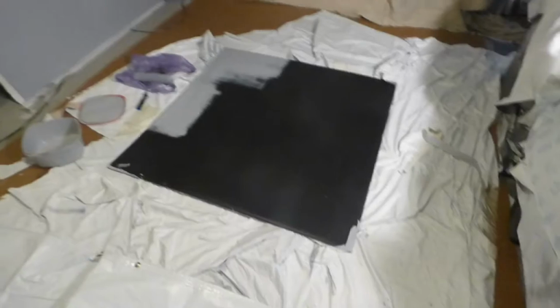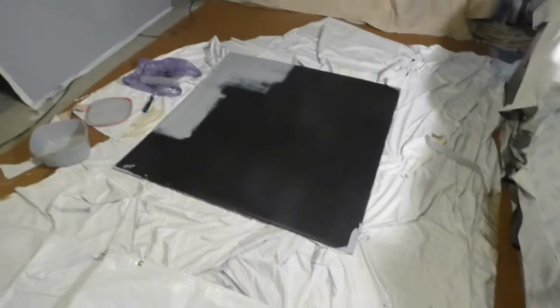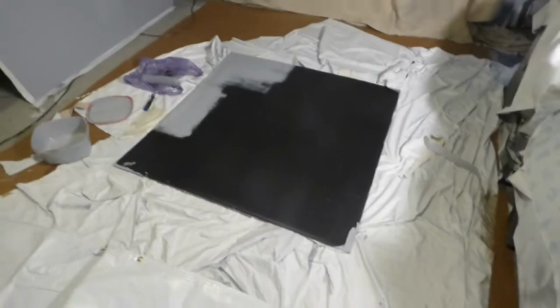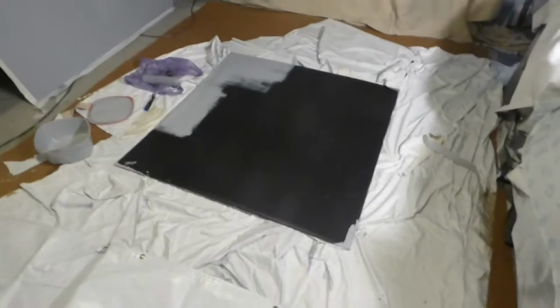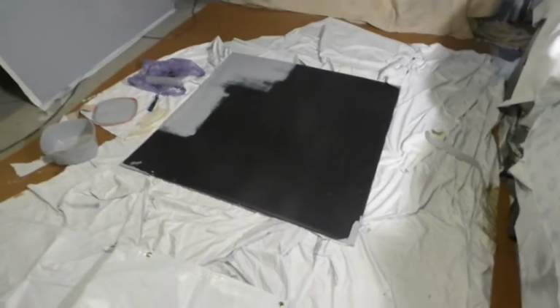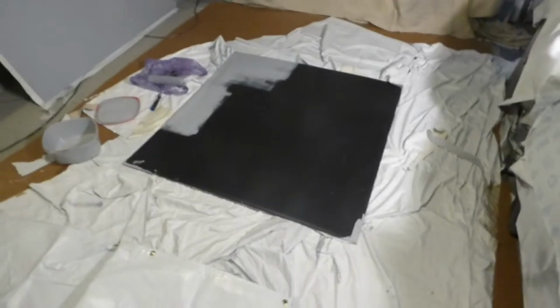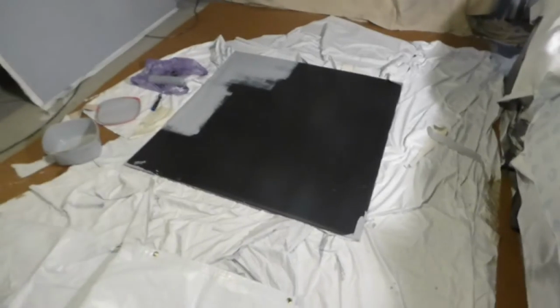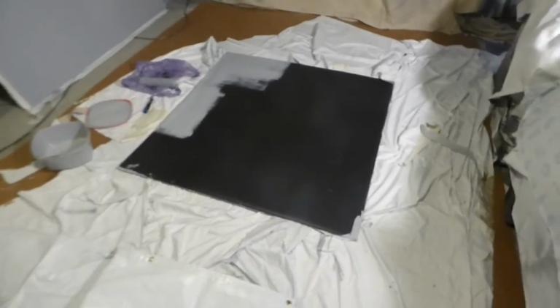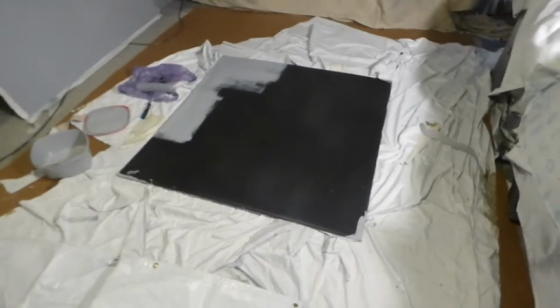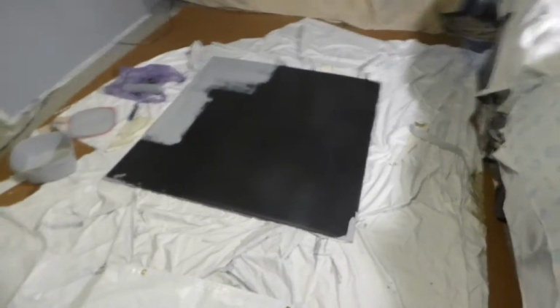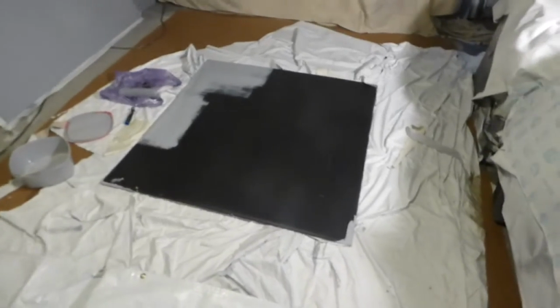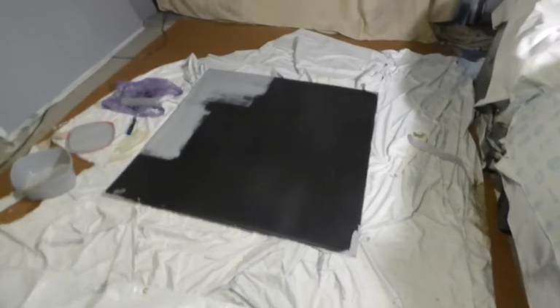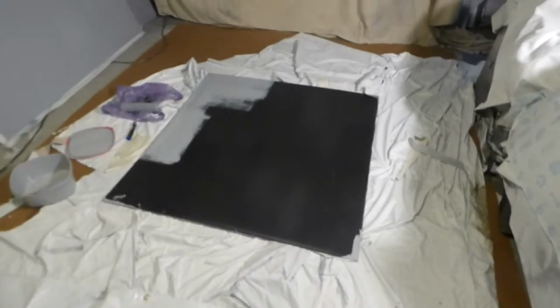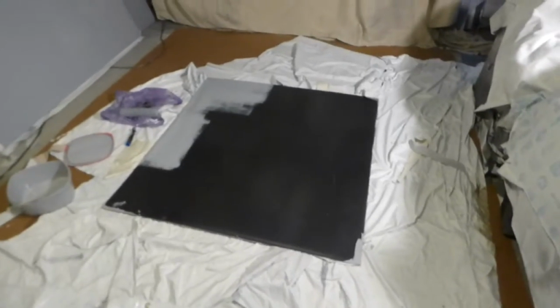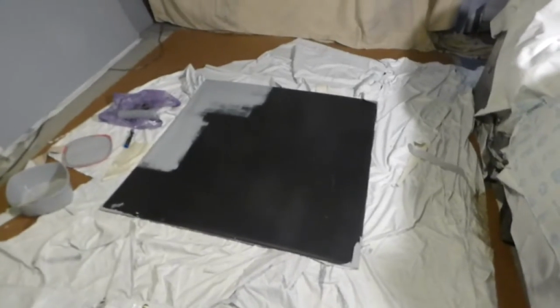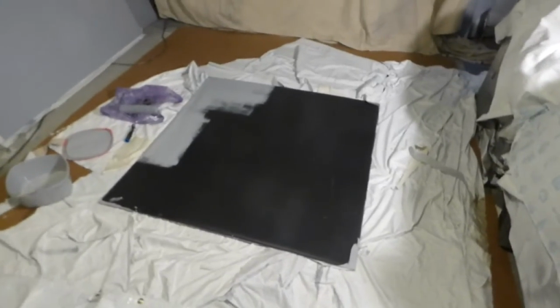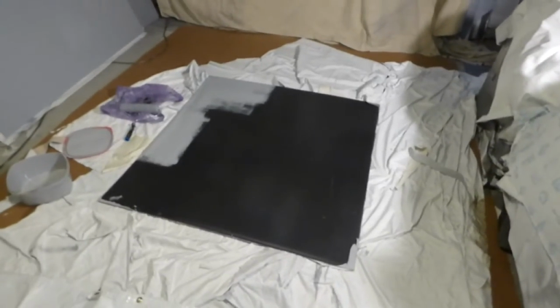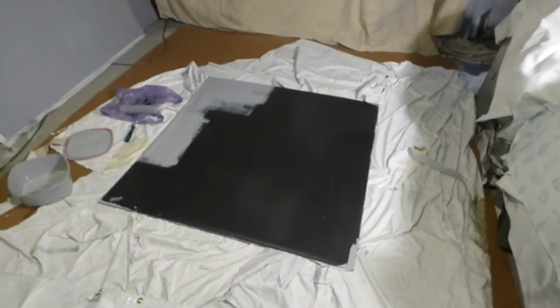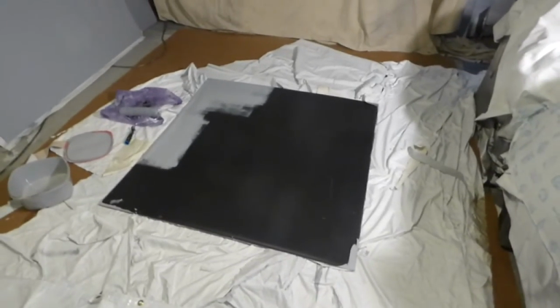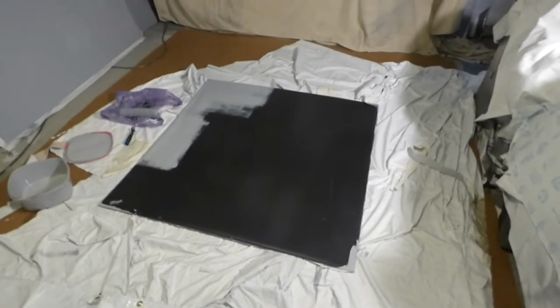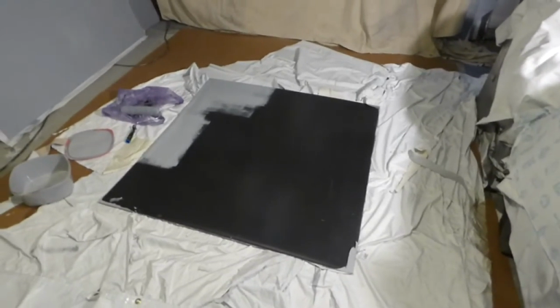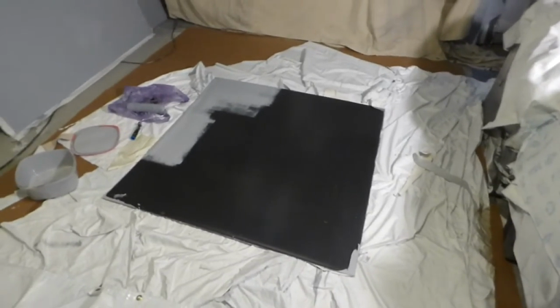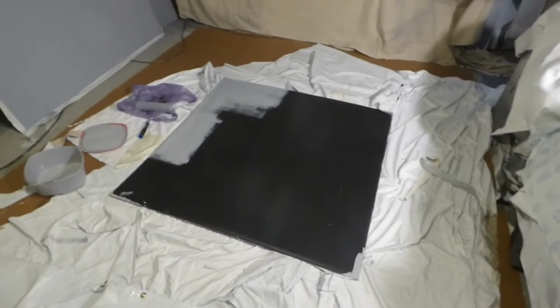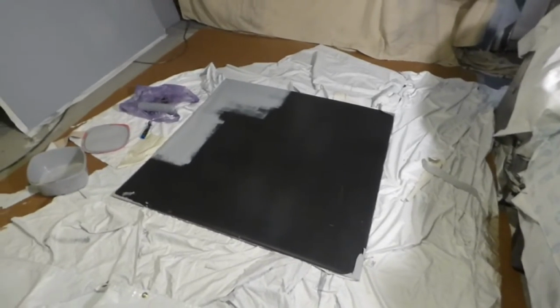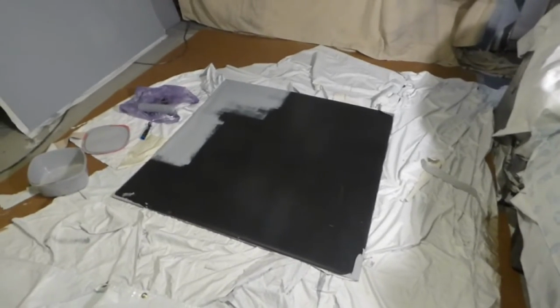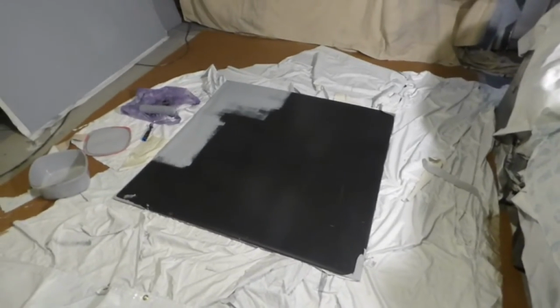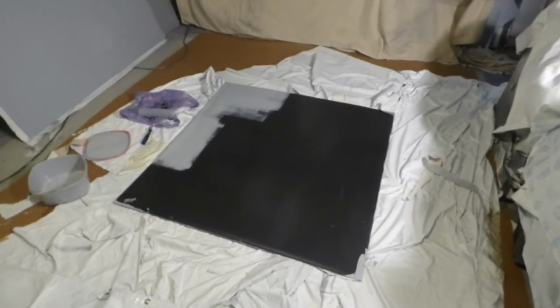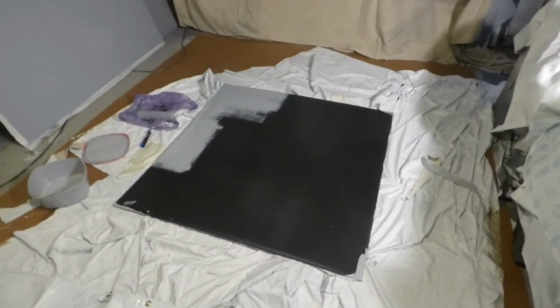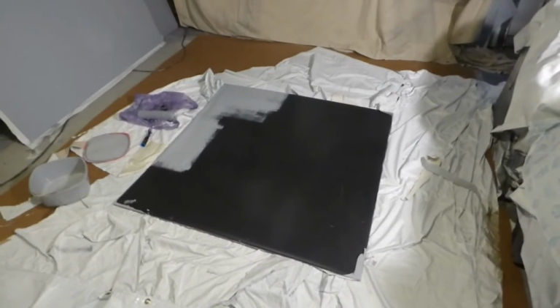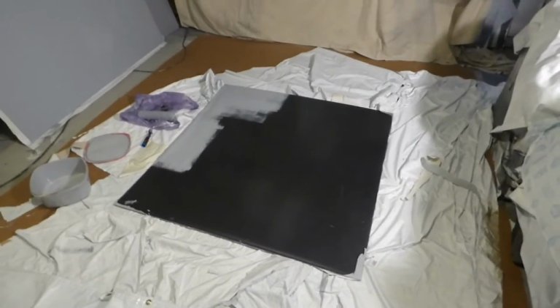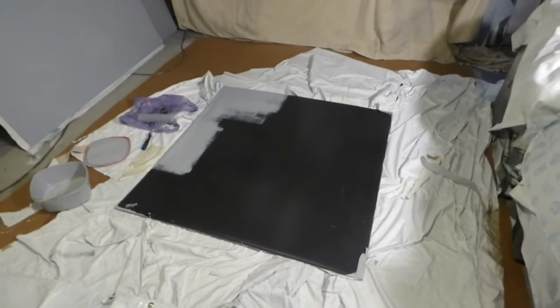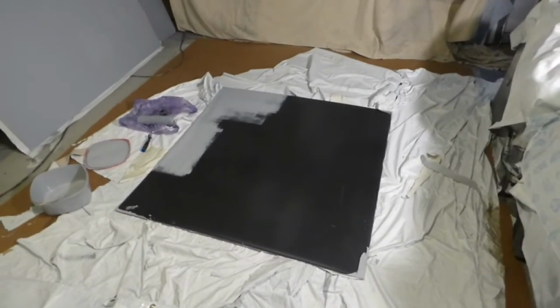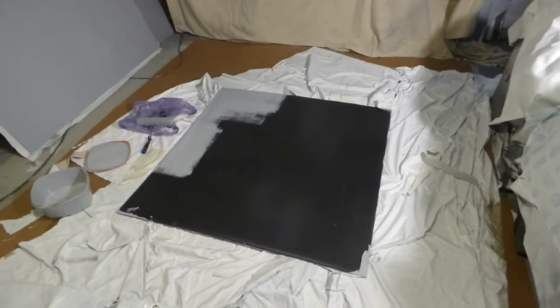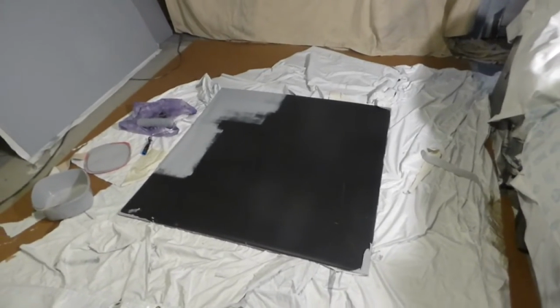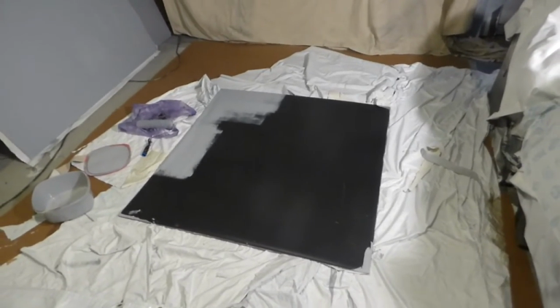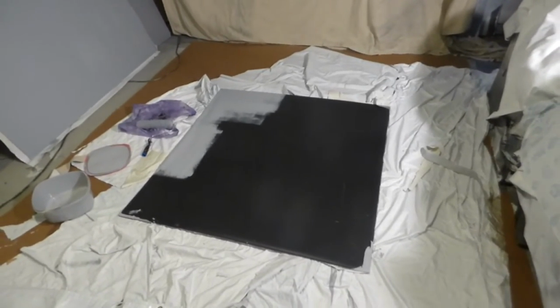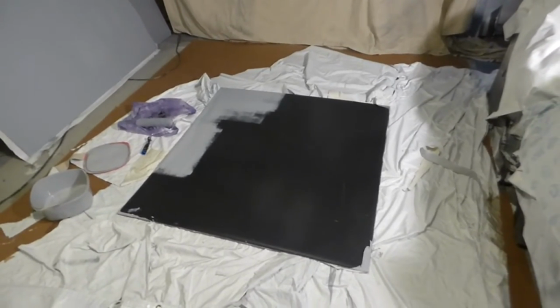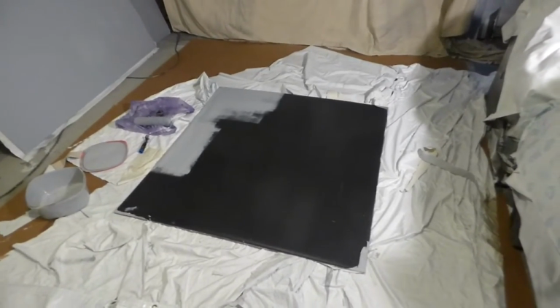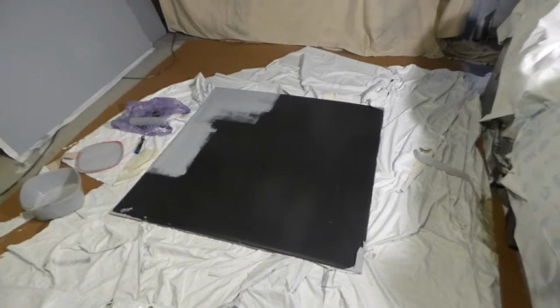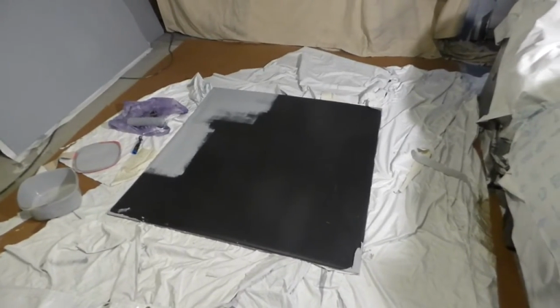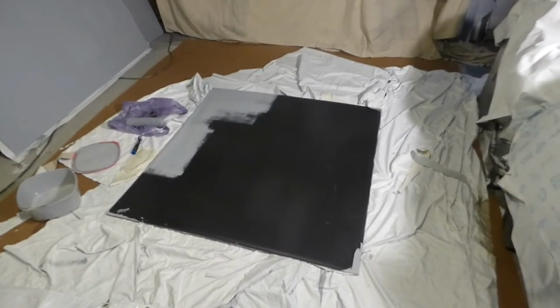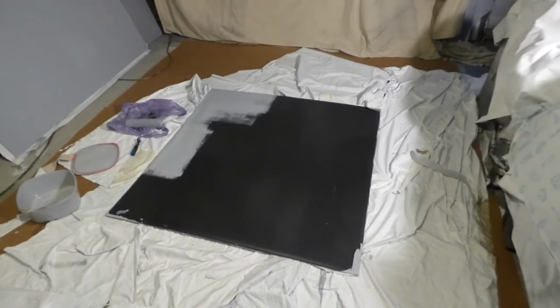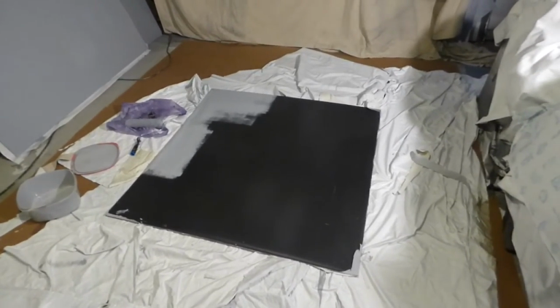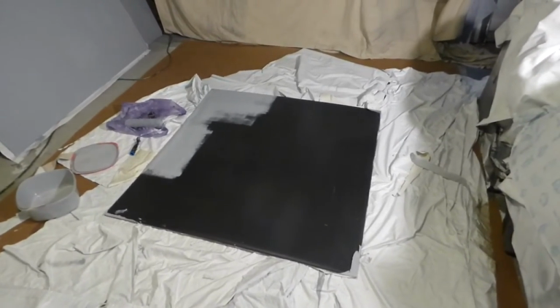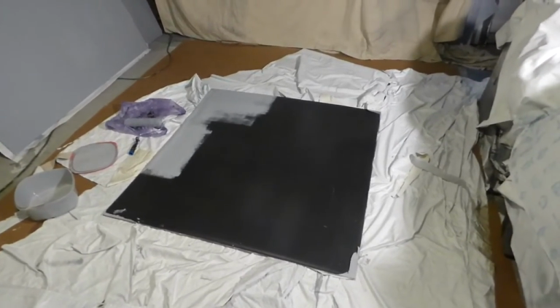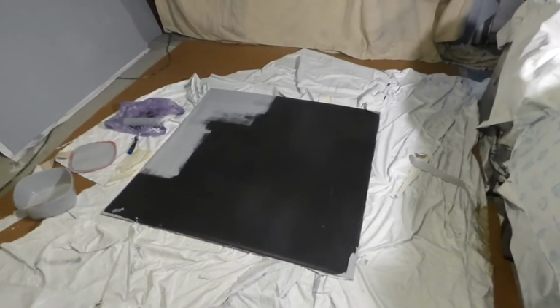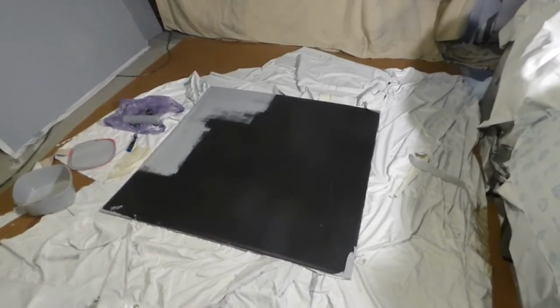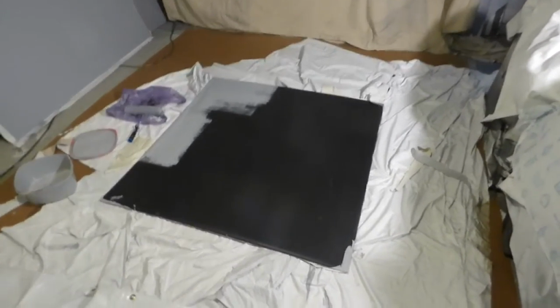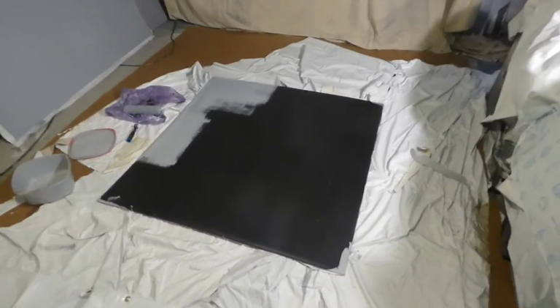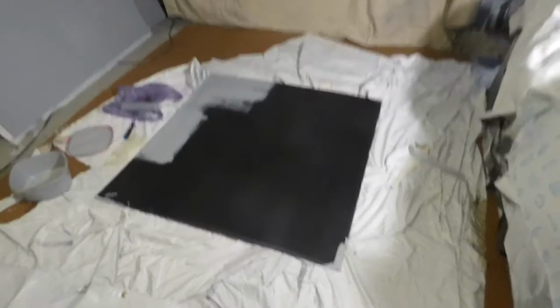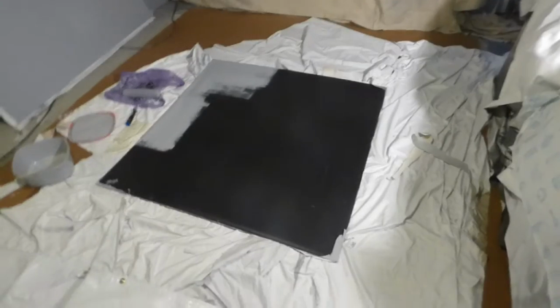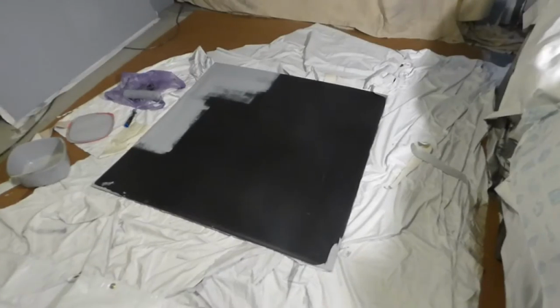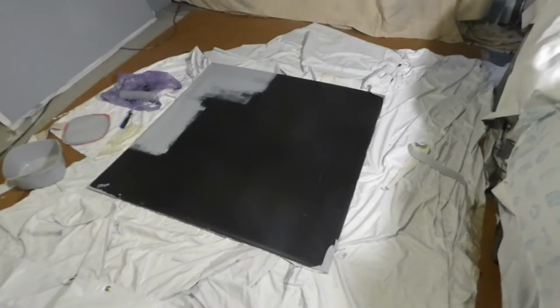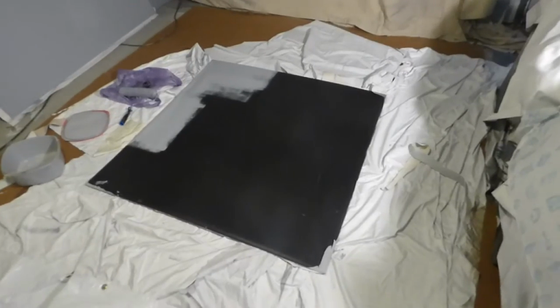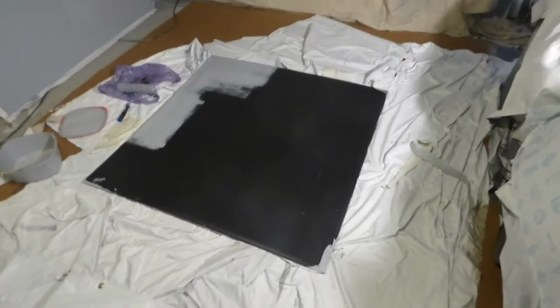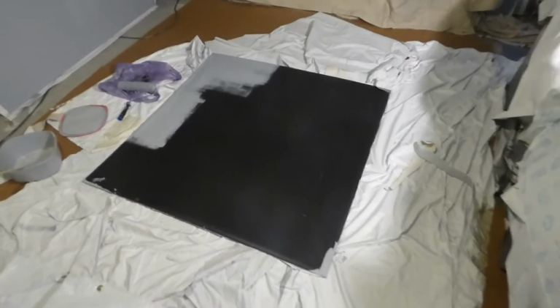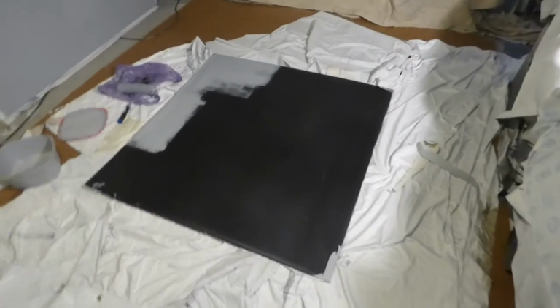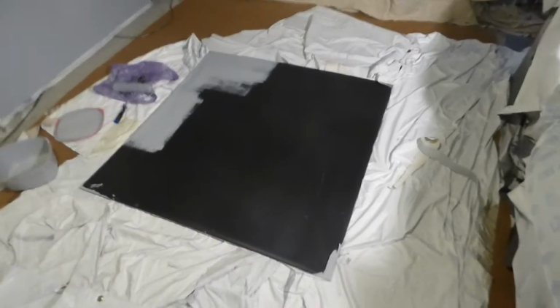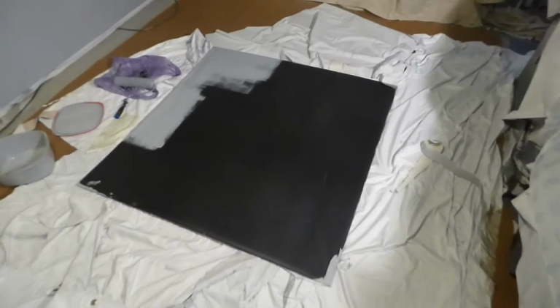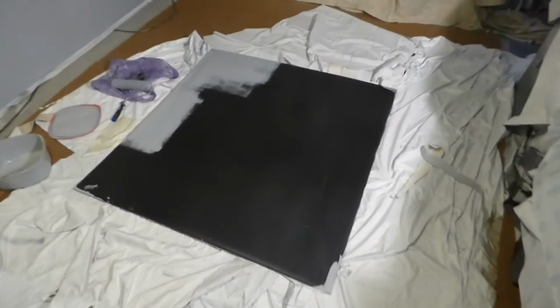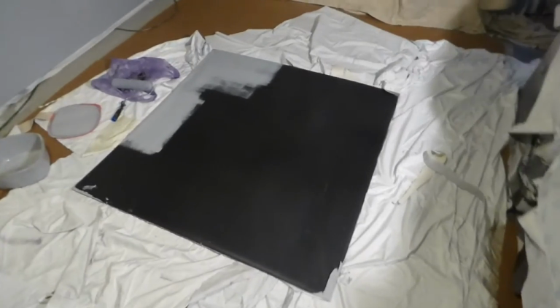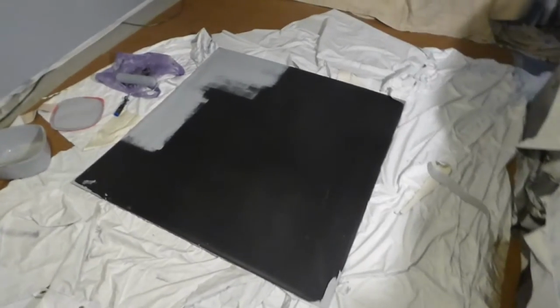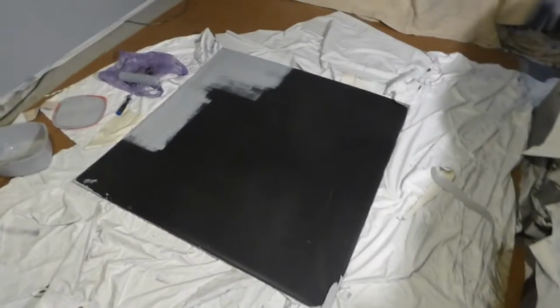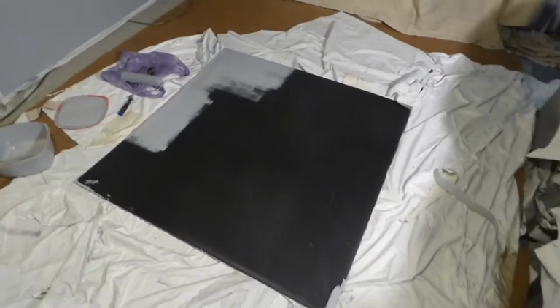My name is Kenneth Bird. I'm the creator of Crystal Edge Technology Projection Screens using Smart Technology Gain.